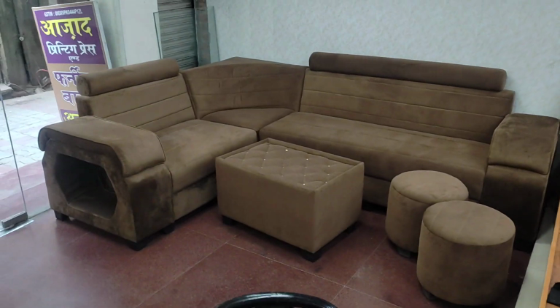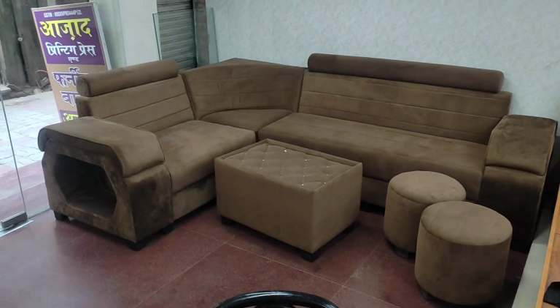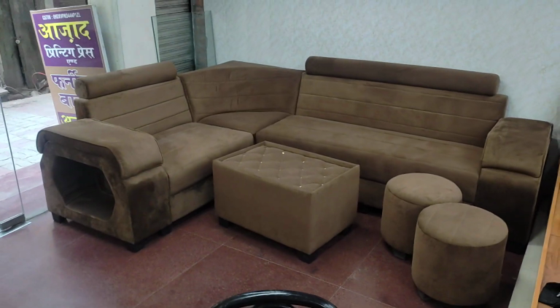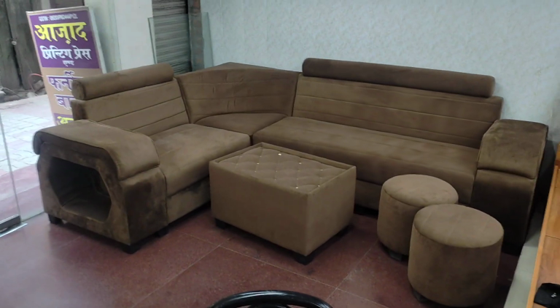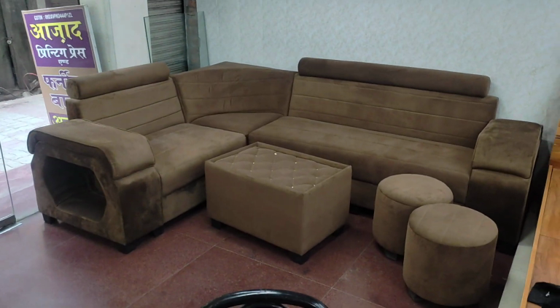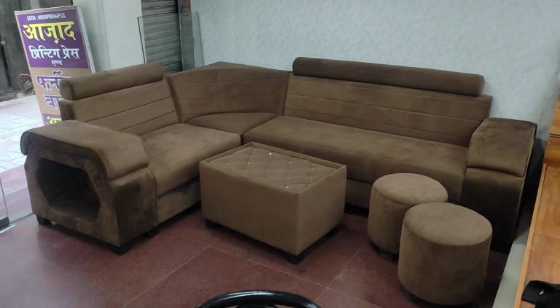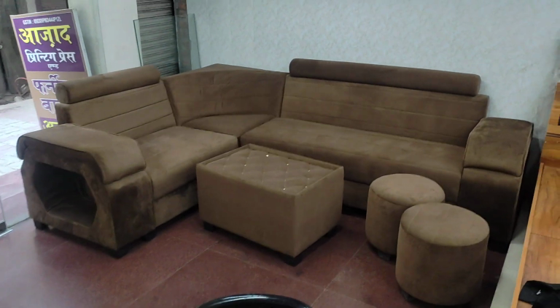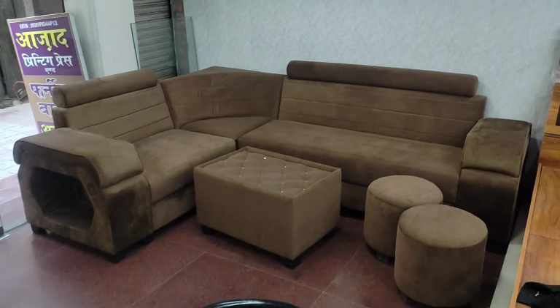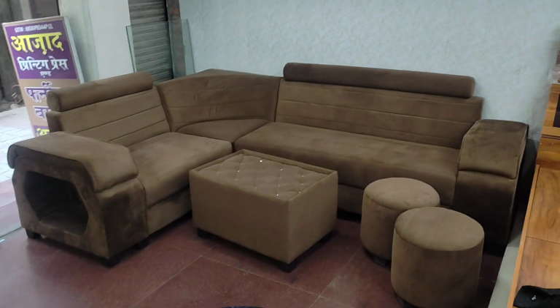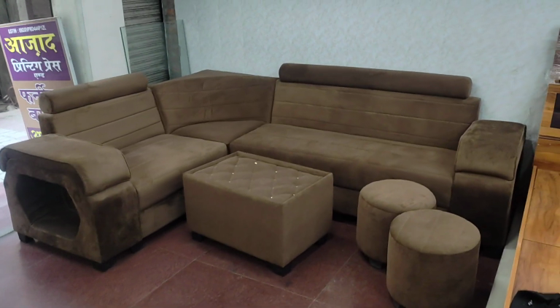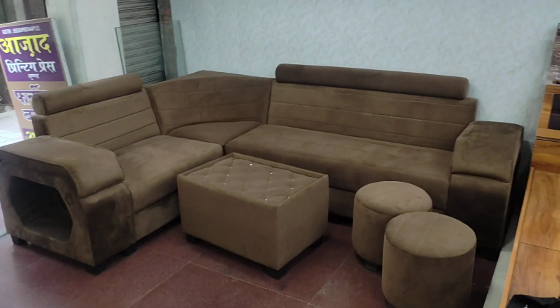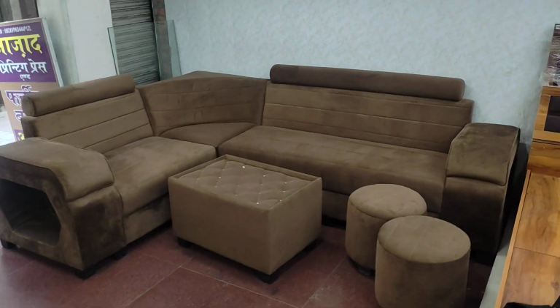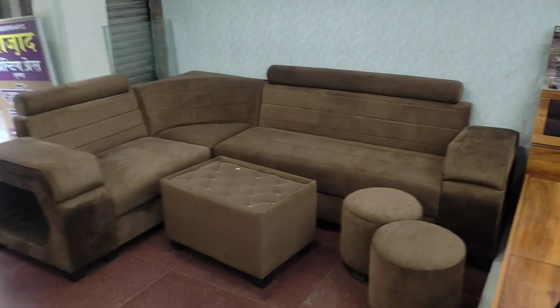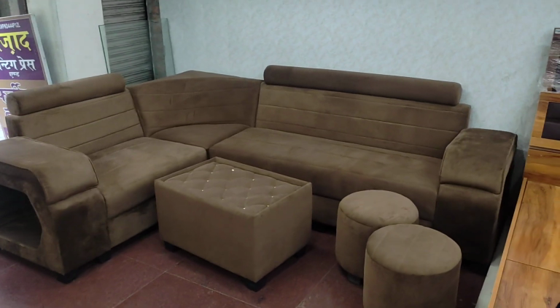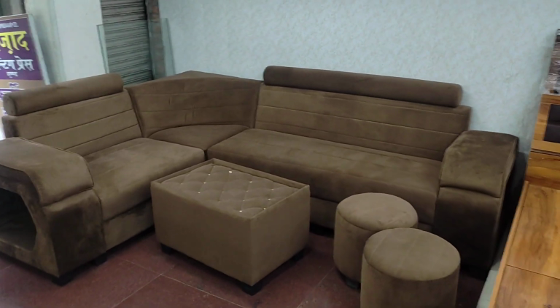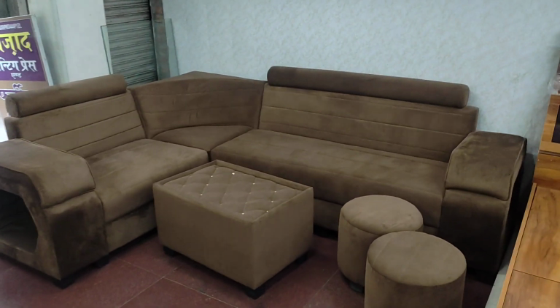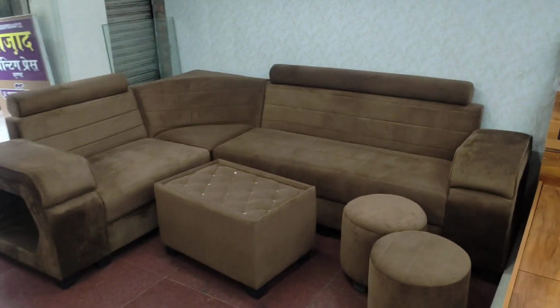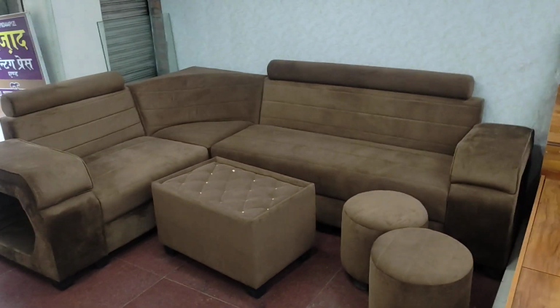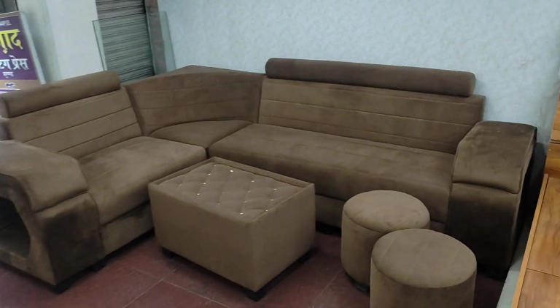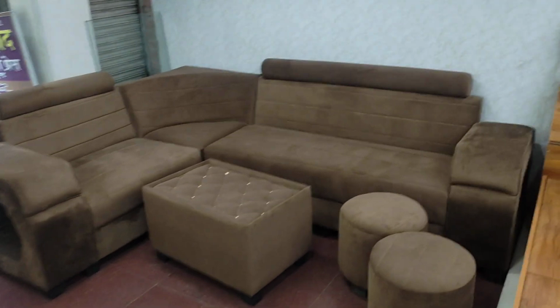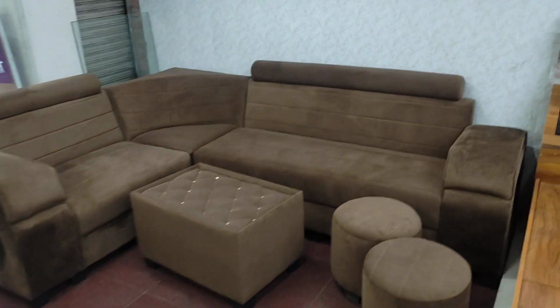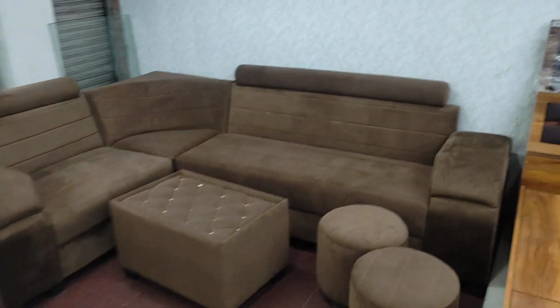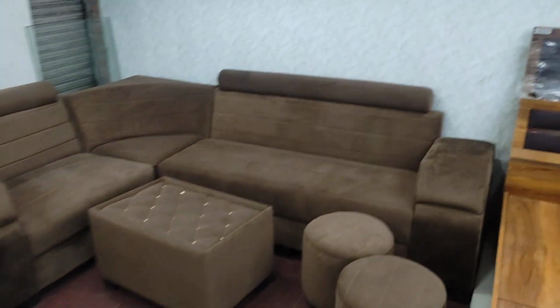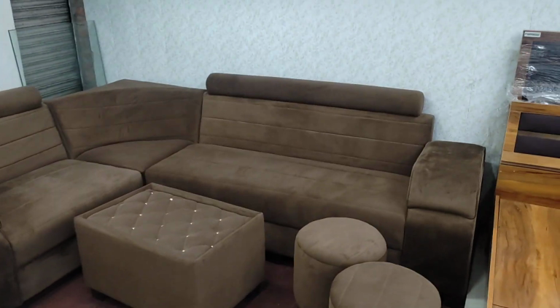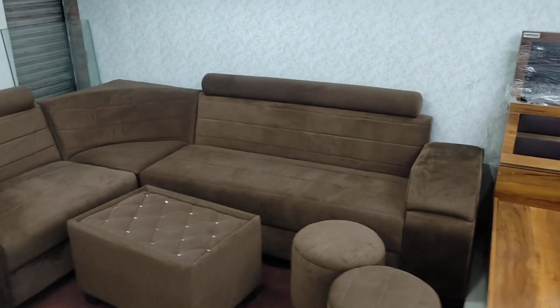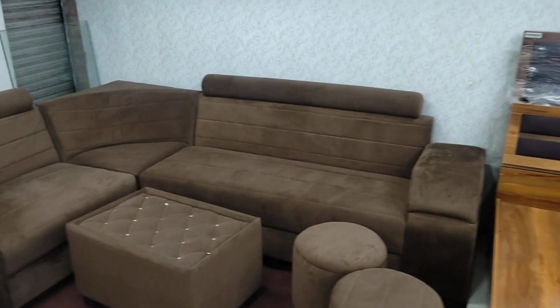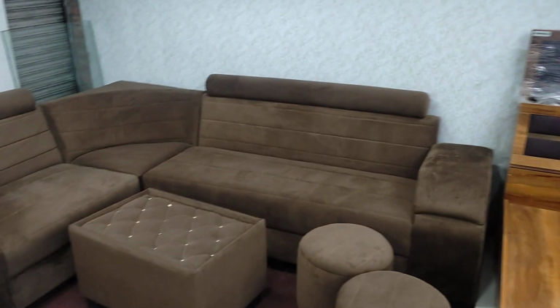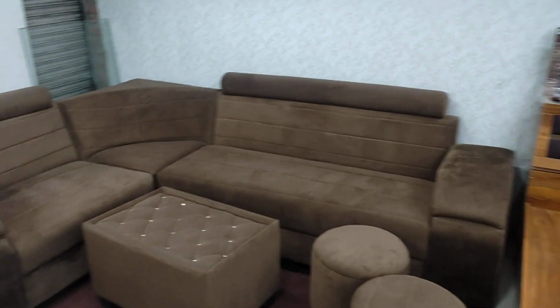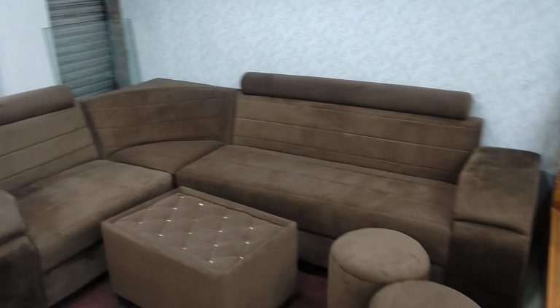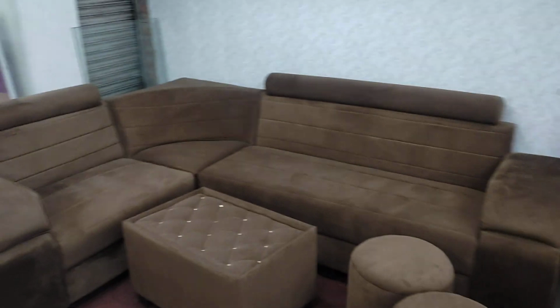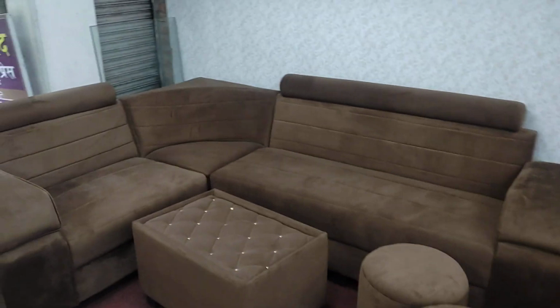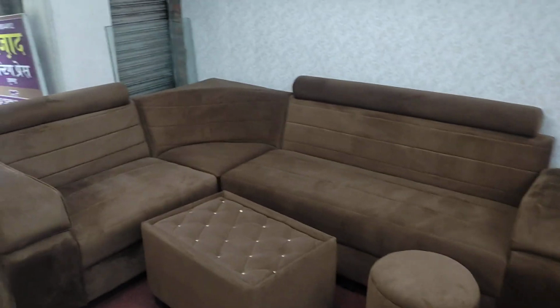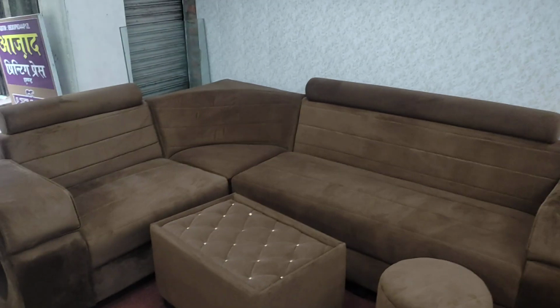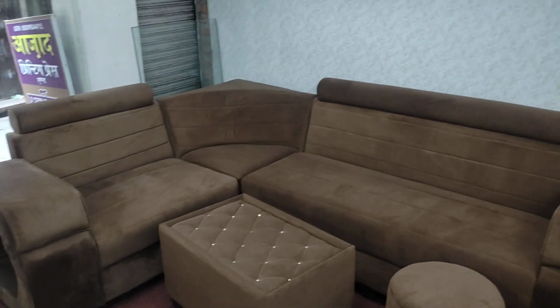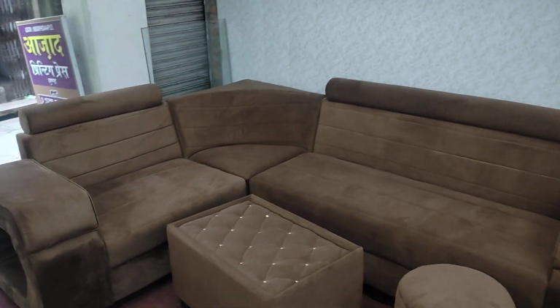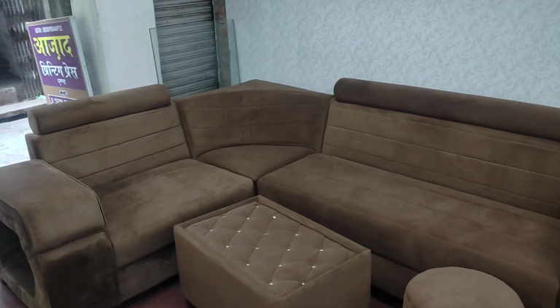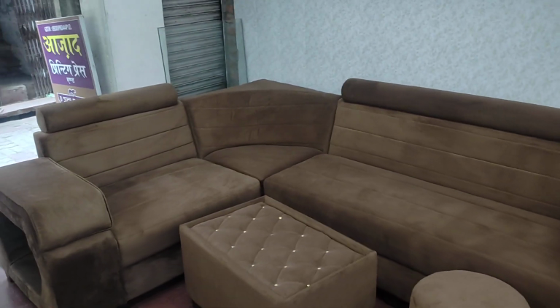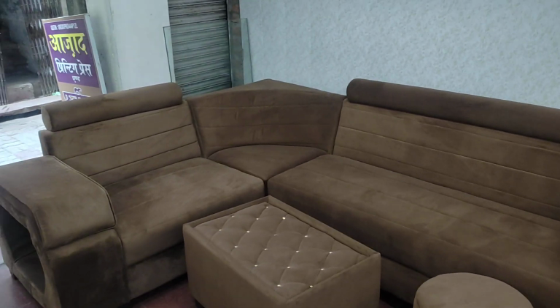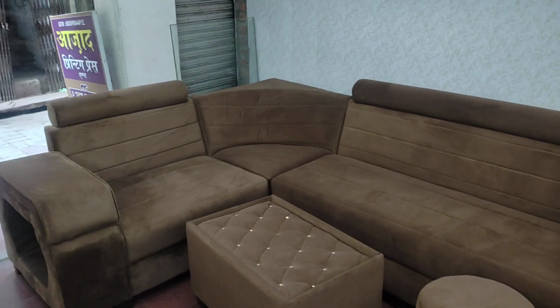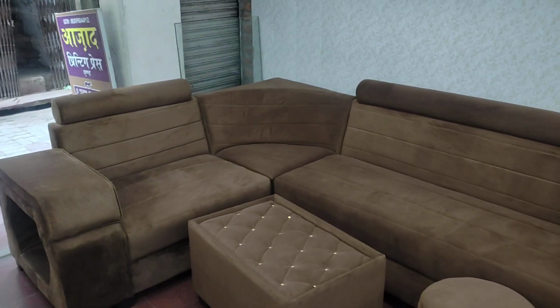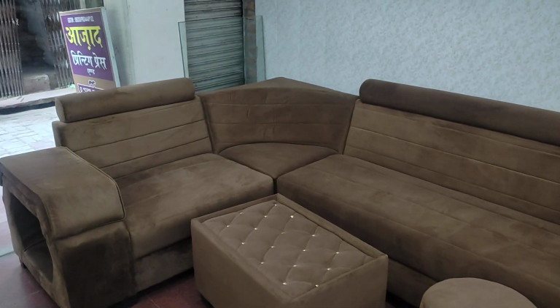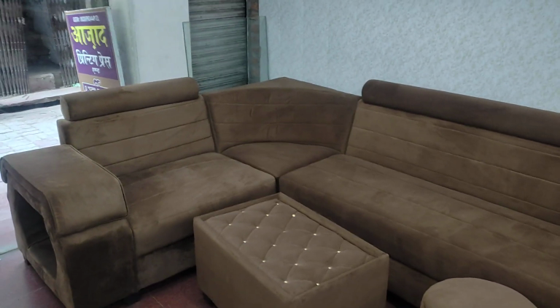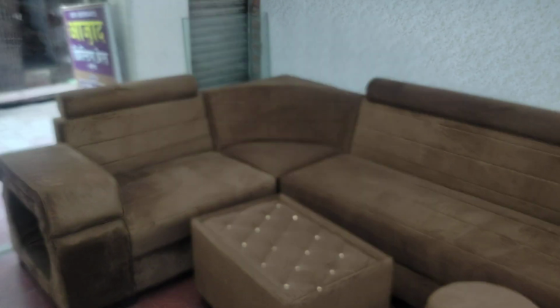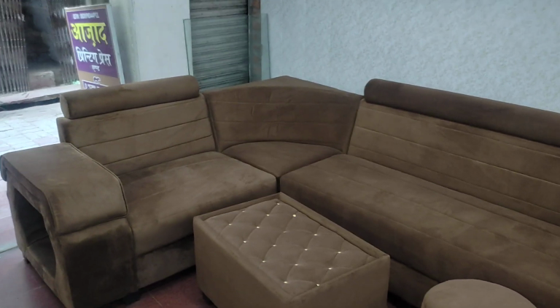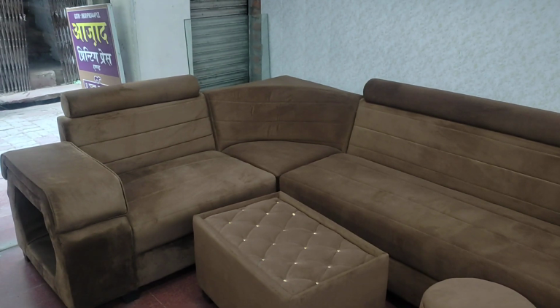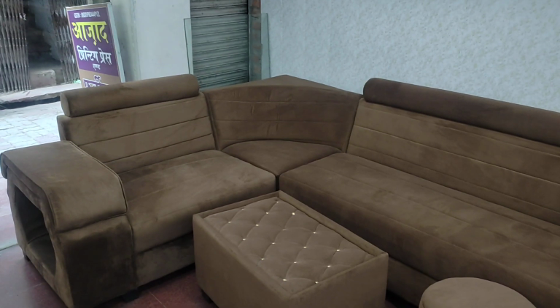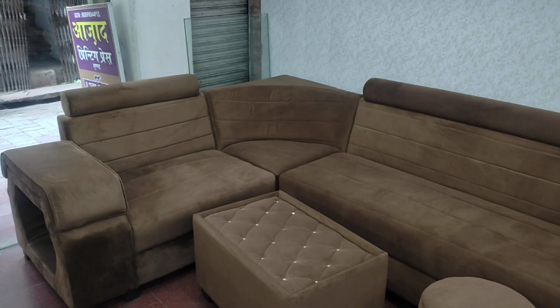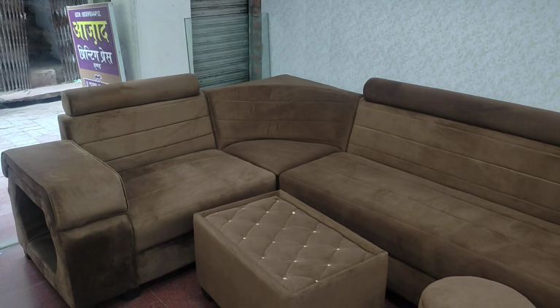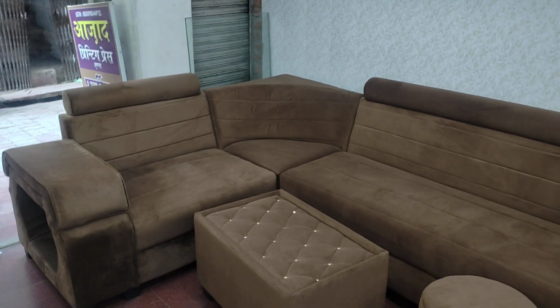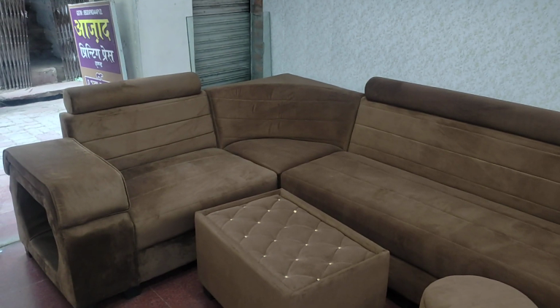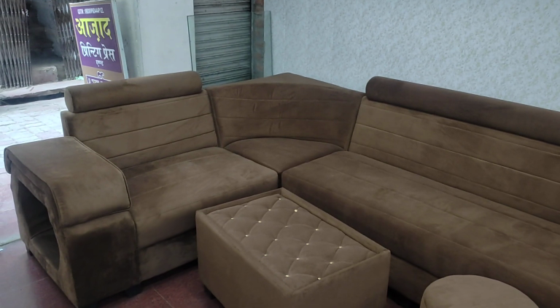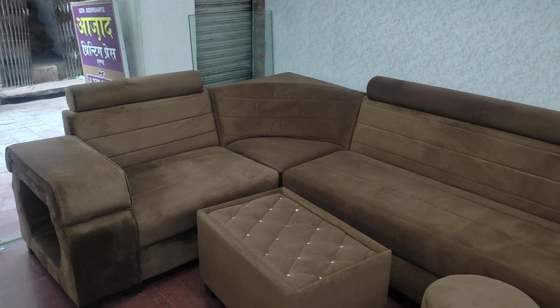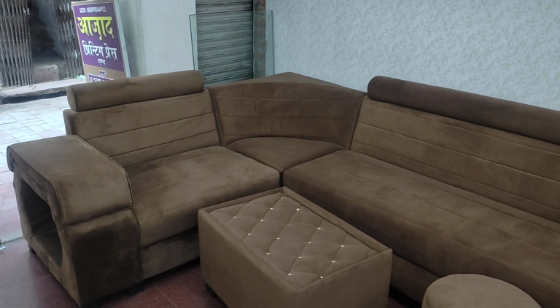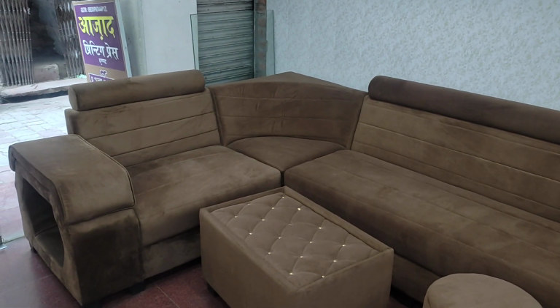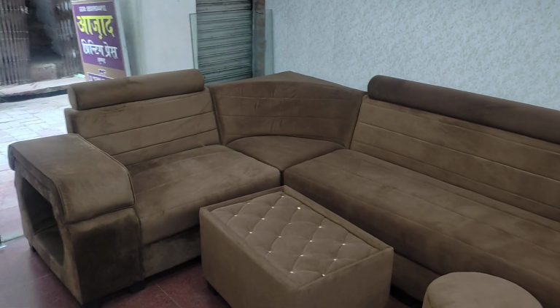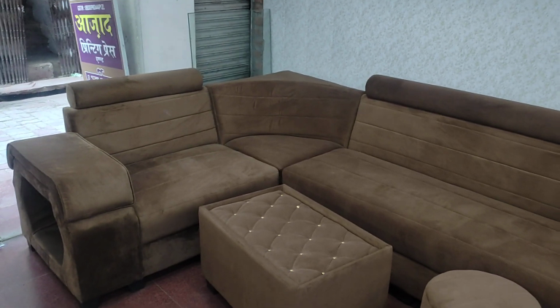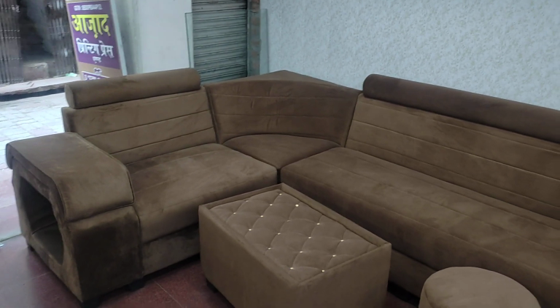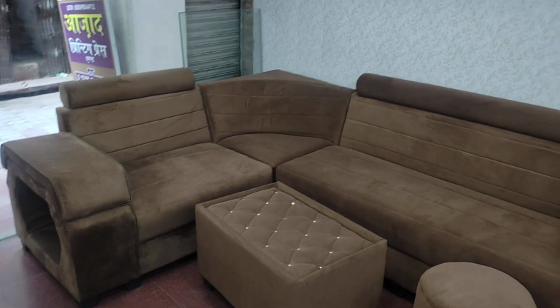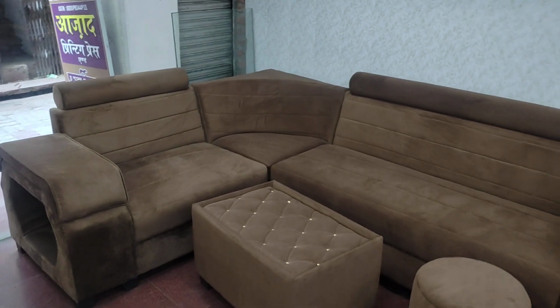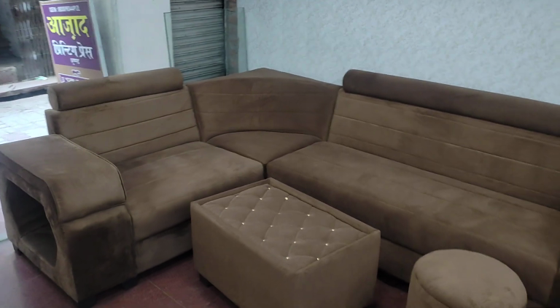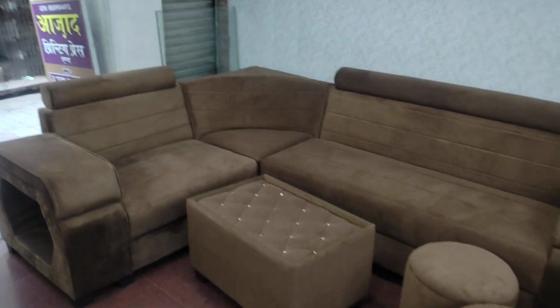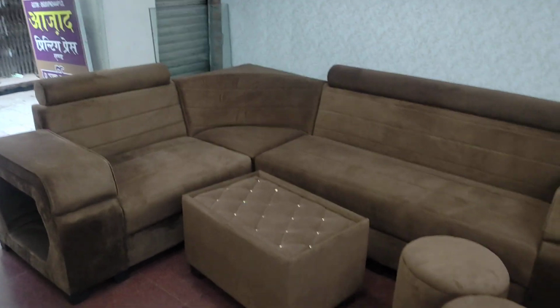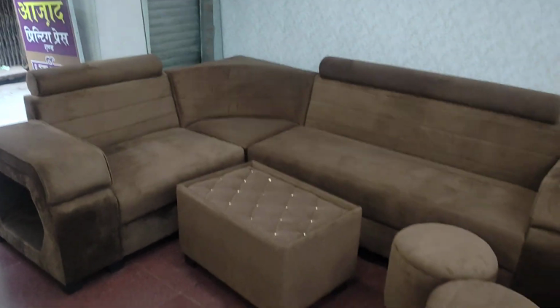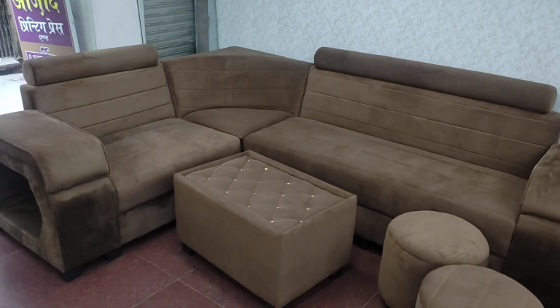There is a lot more to add — we have also added cushions to it. Though those are not in the video, you can get them customized in your own colors.